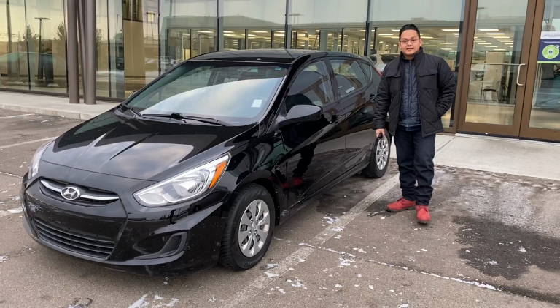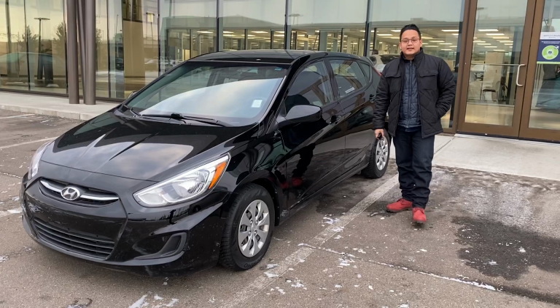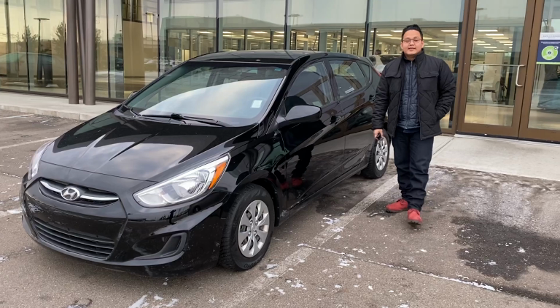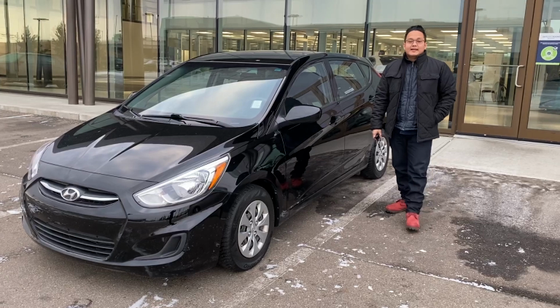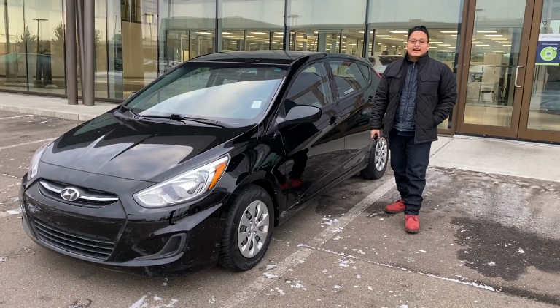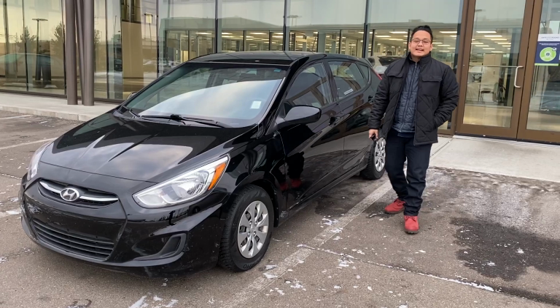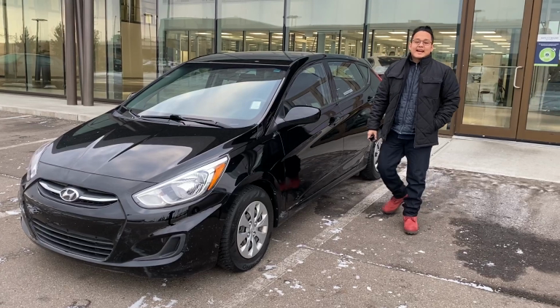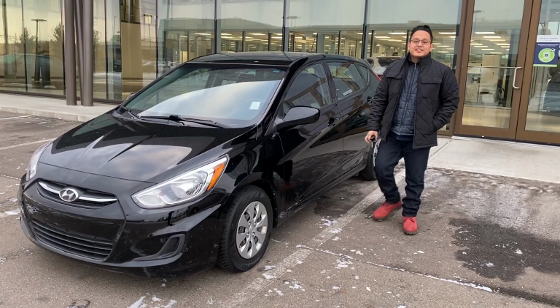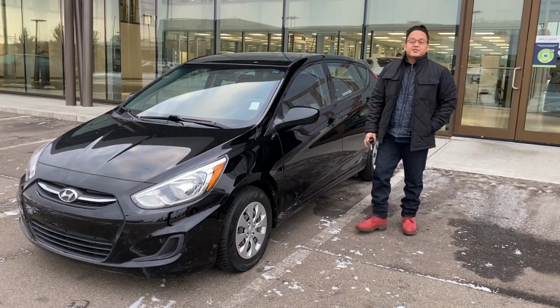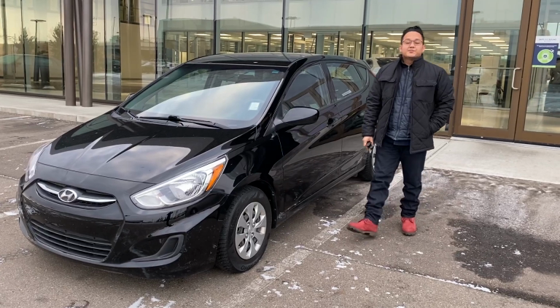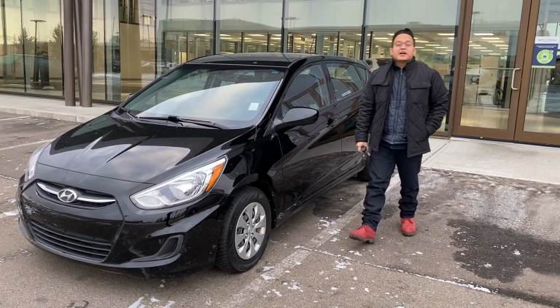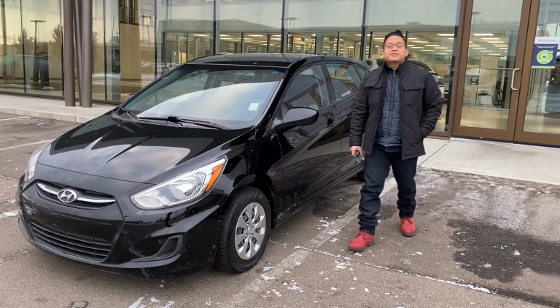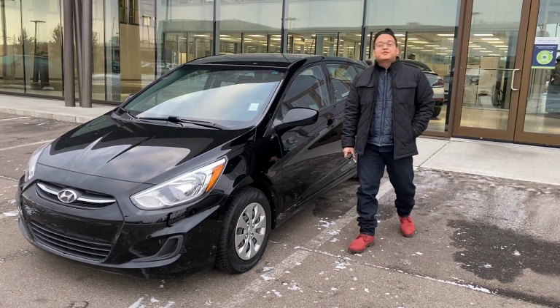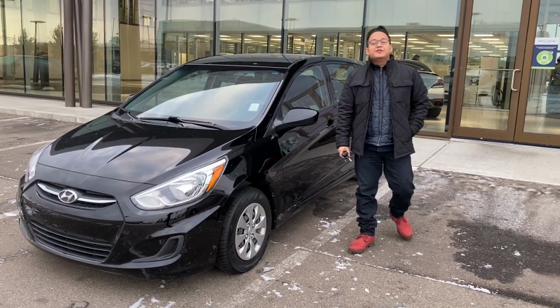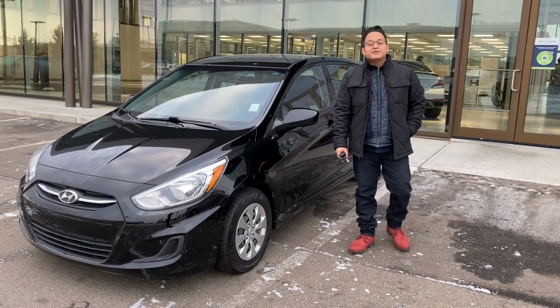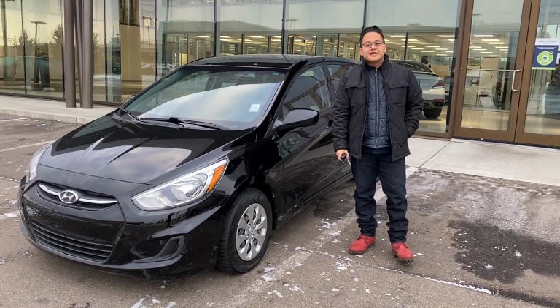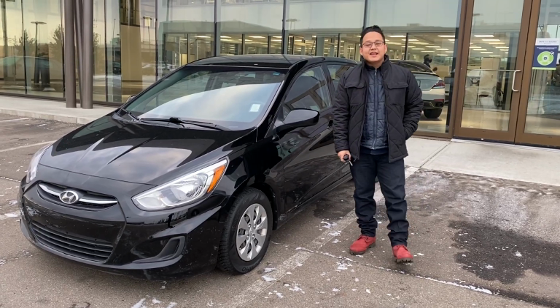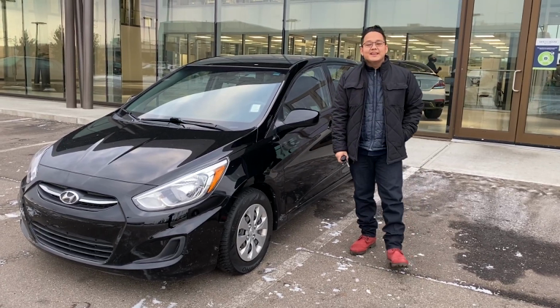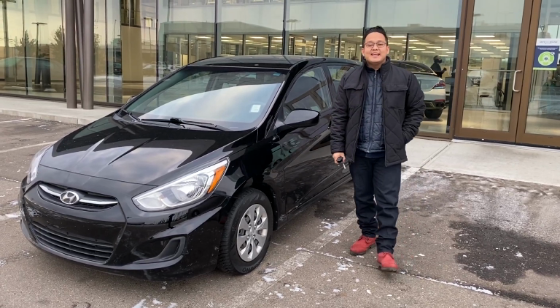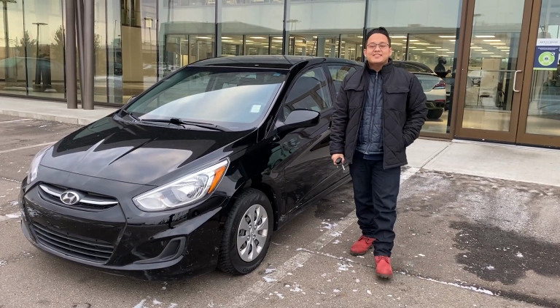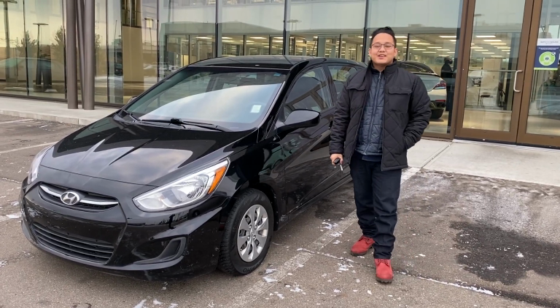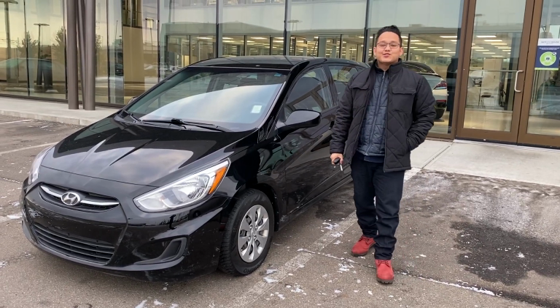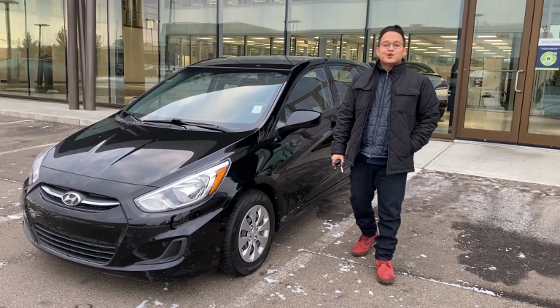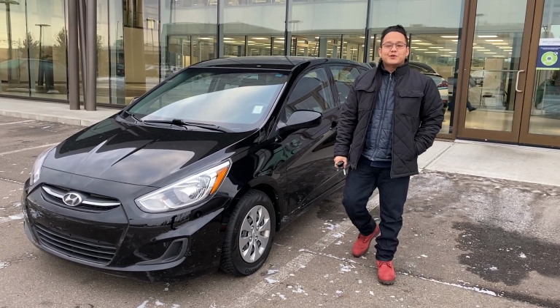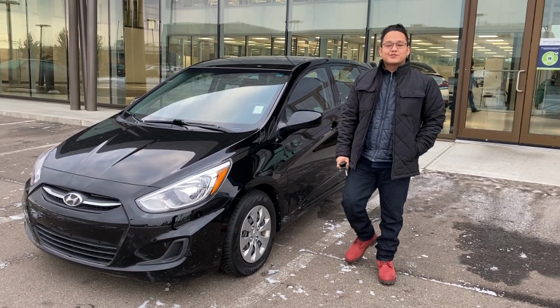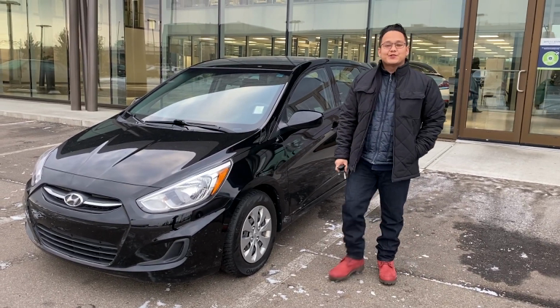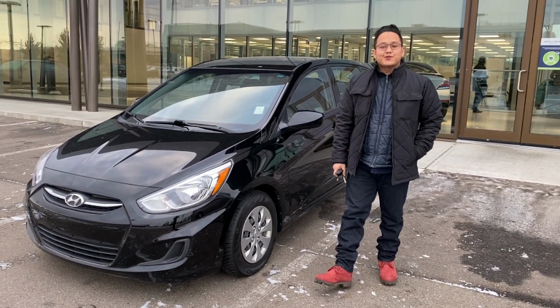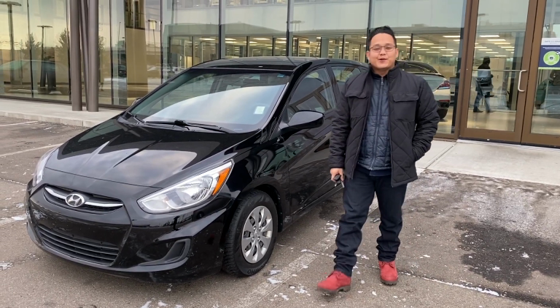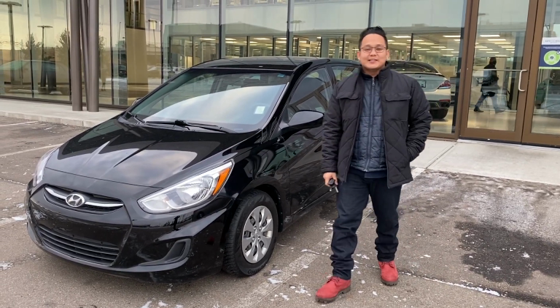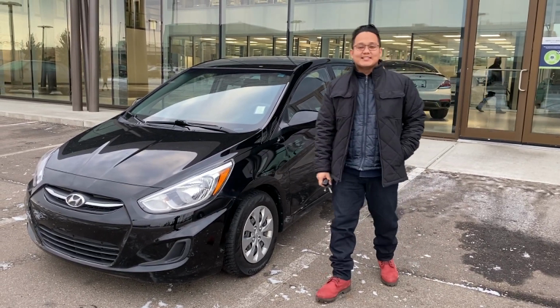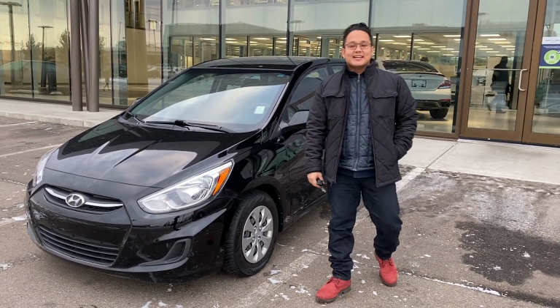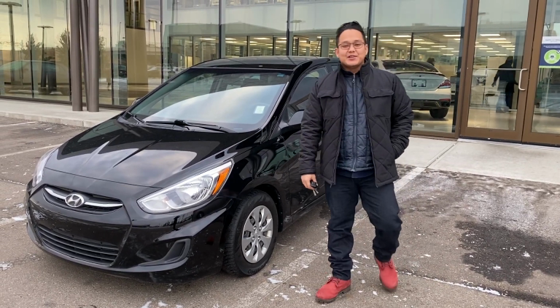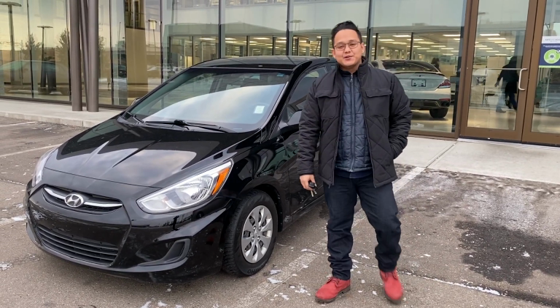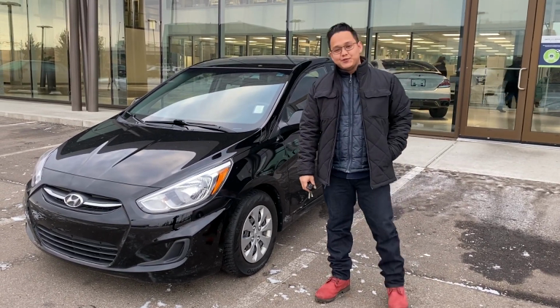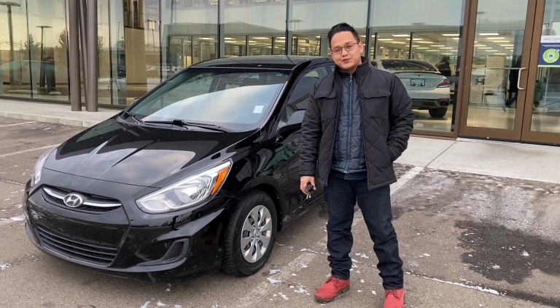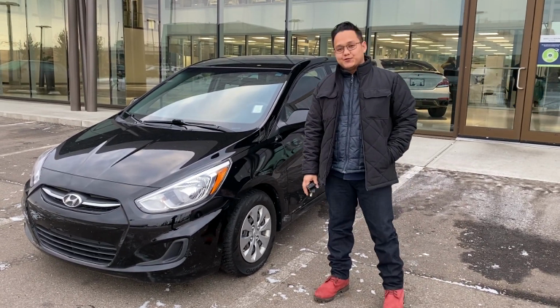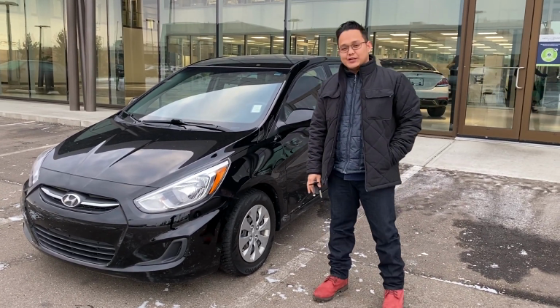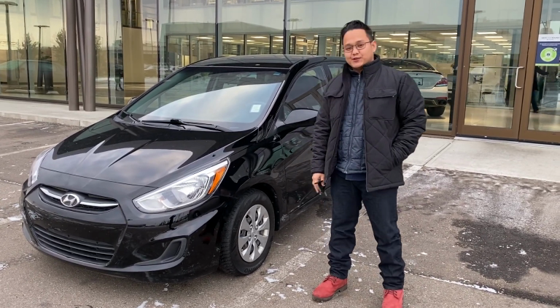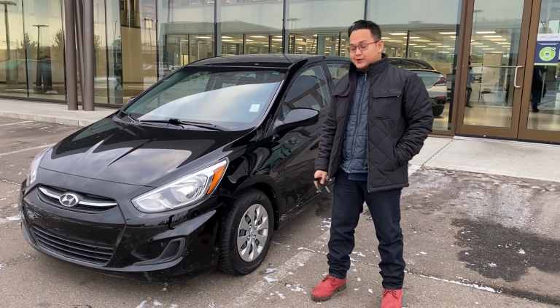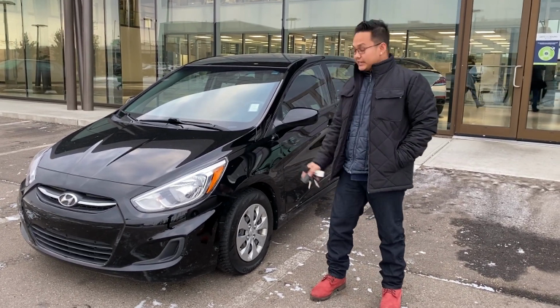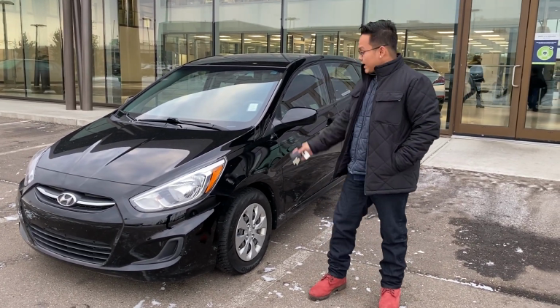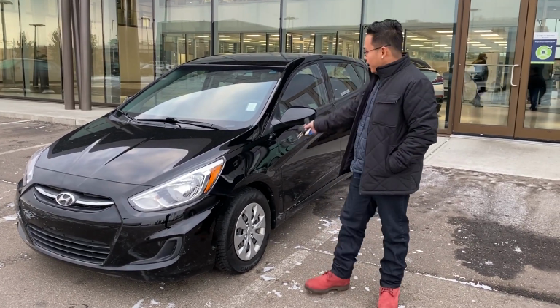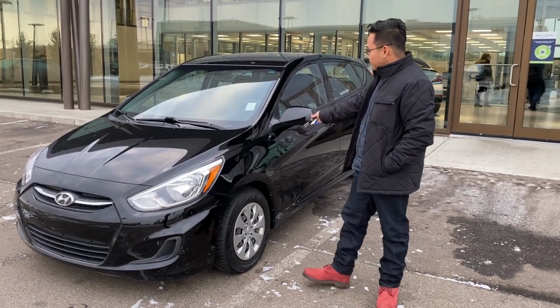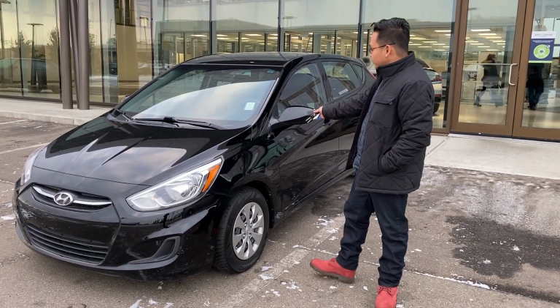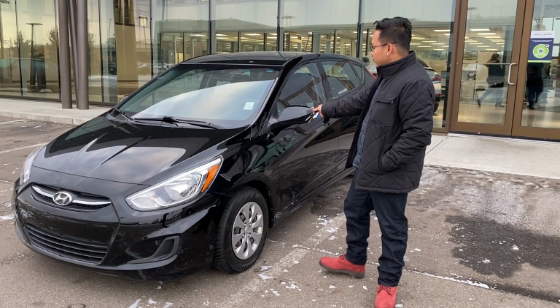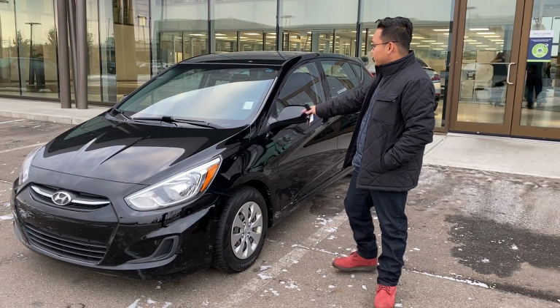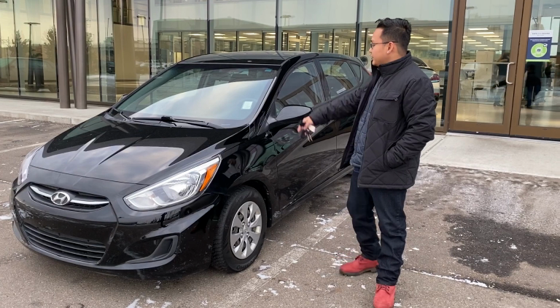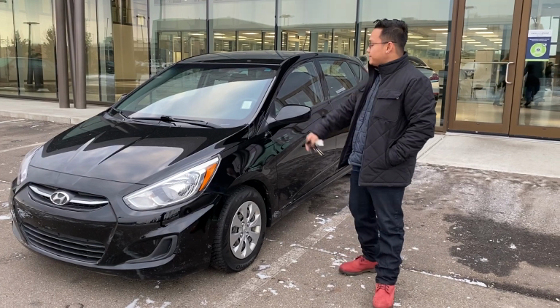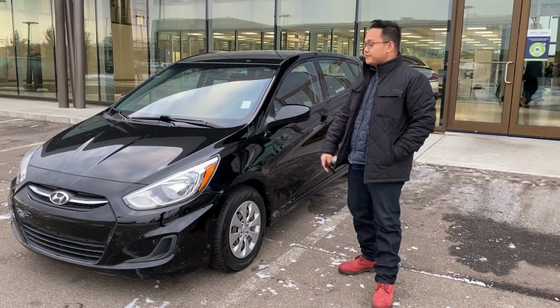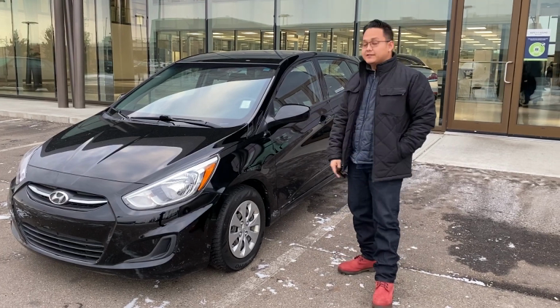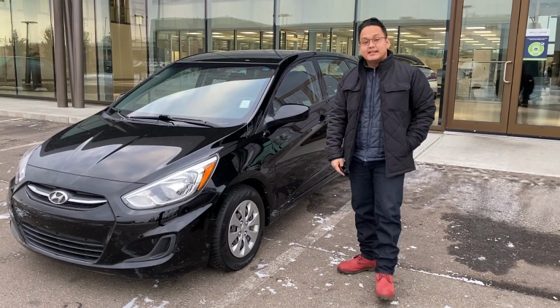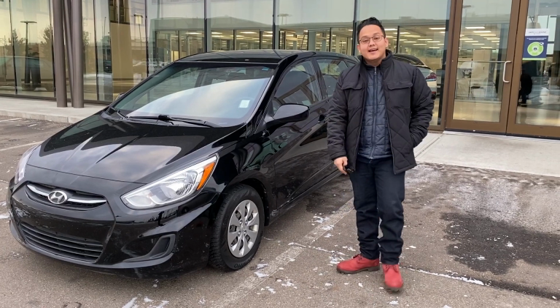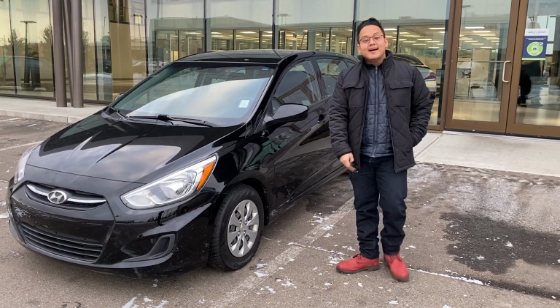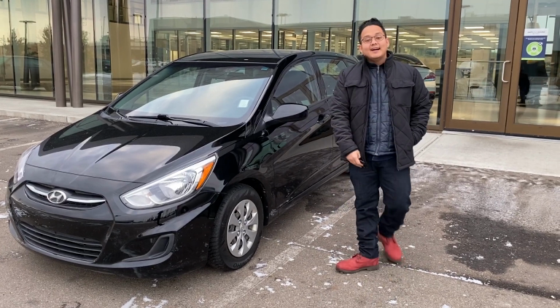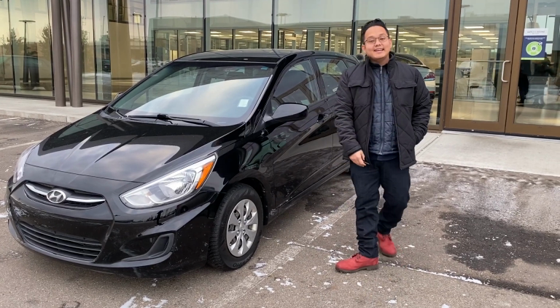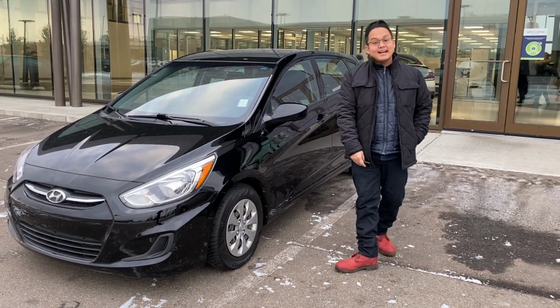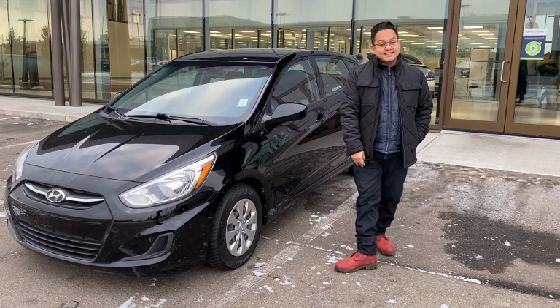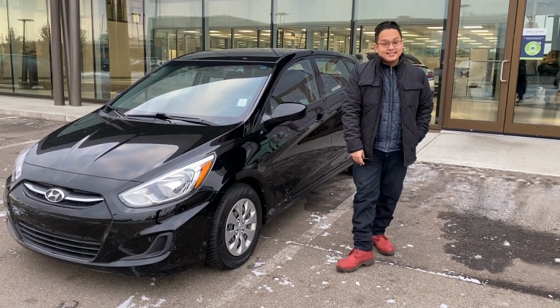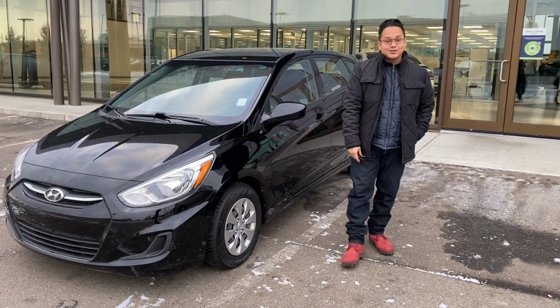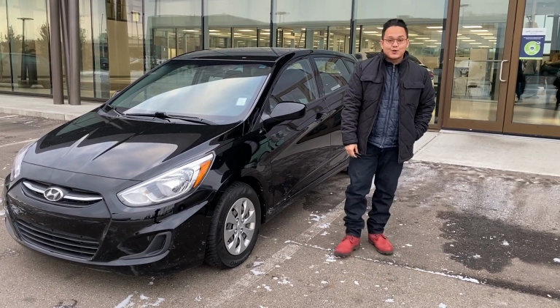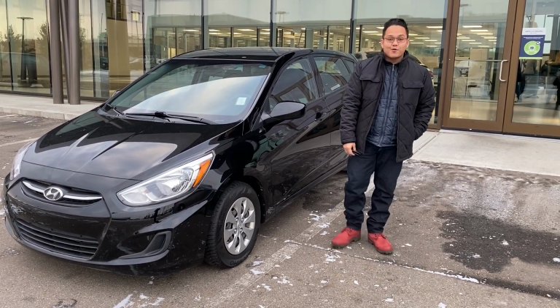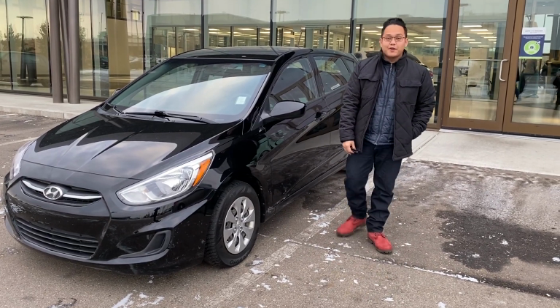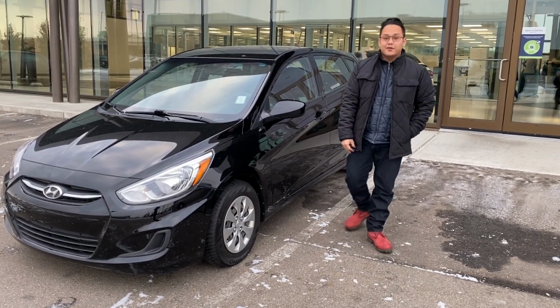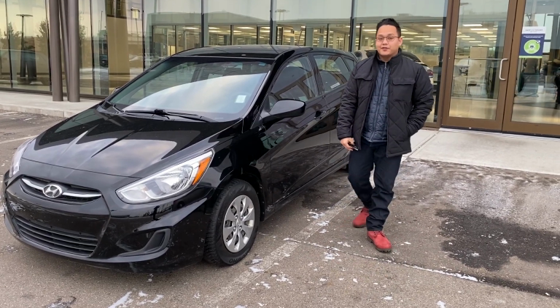Hey Caddy, this is Michael from Riverside Hyundai. Thank you so much for inquiring with us and getting your future vehicle right now. I'm showing you the 2015 Hyundai Accent that you've inquired on.